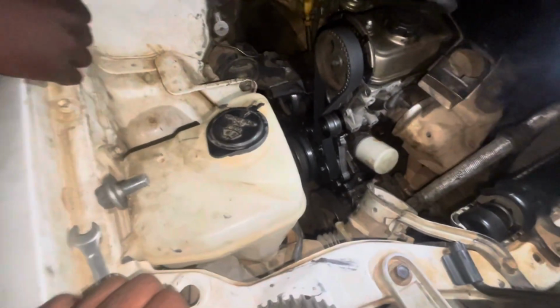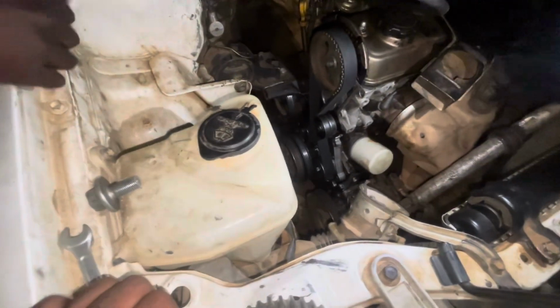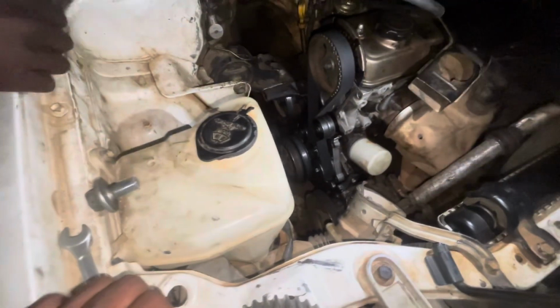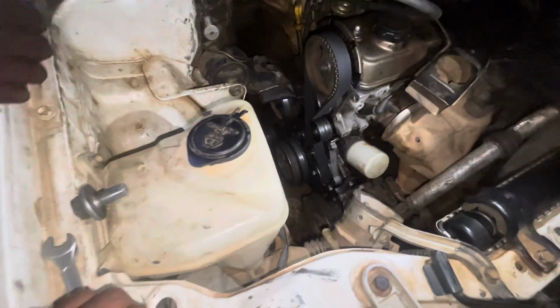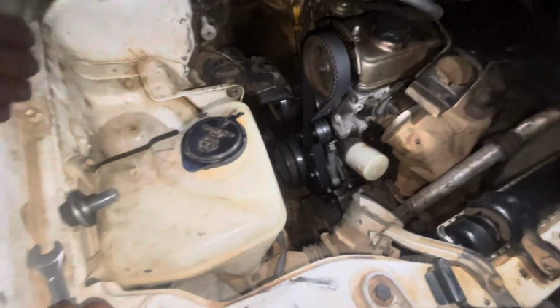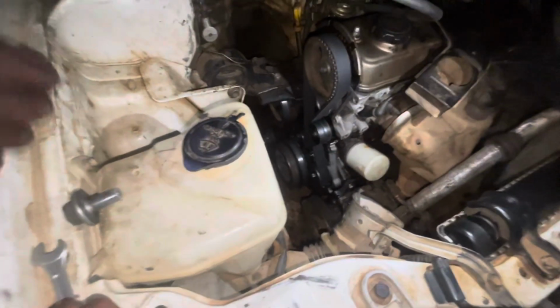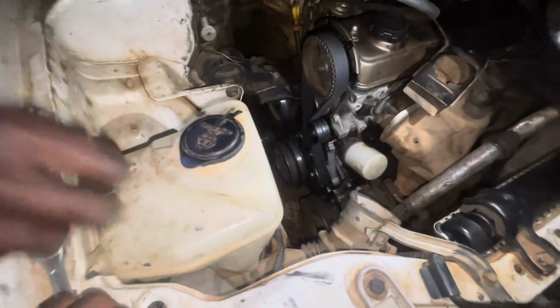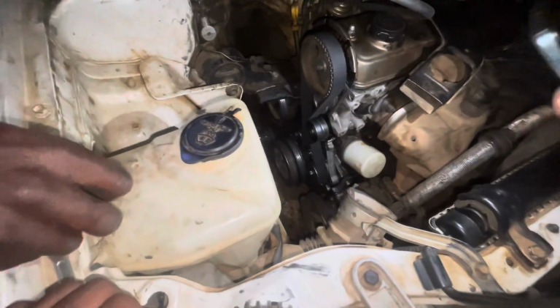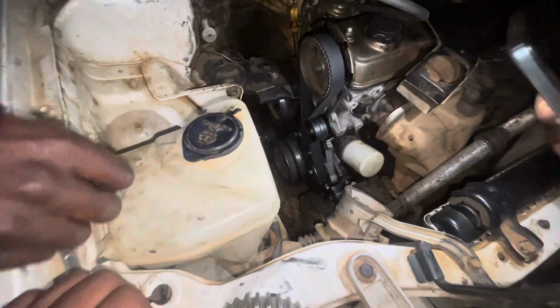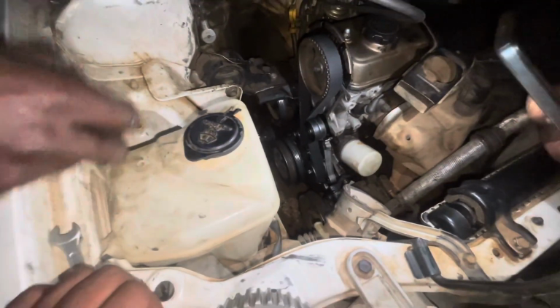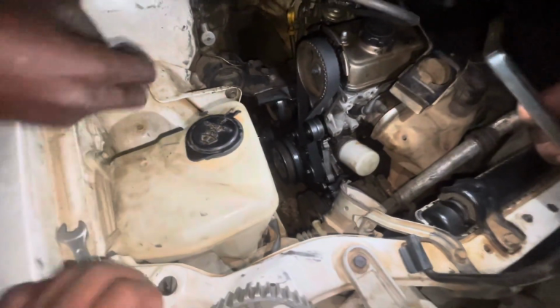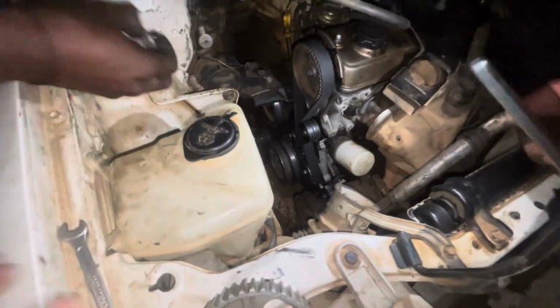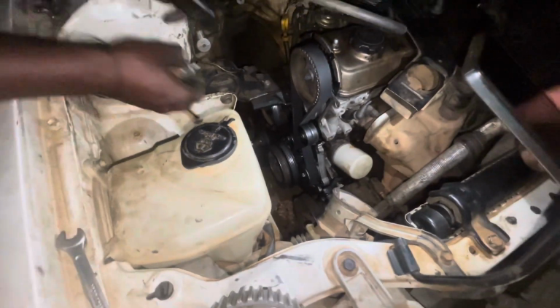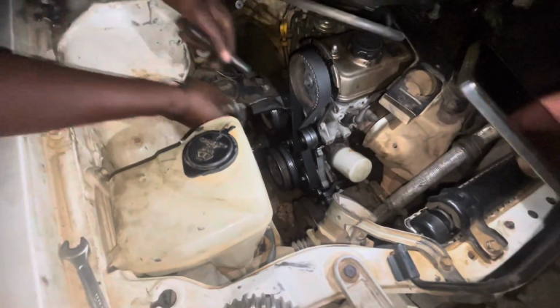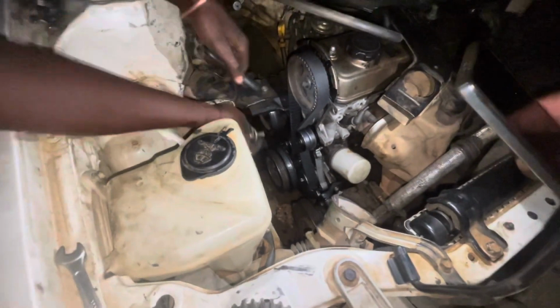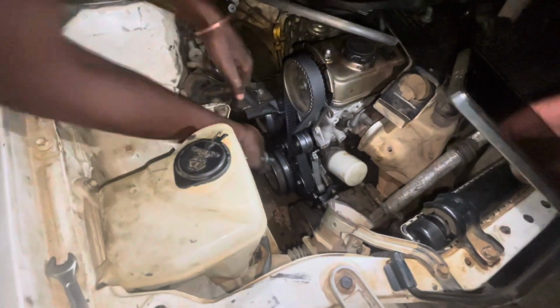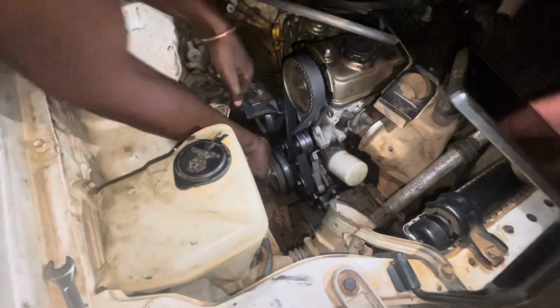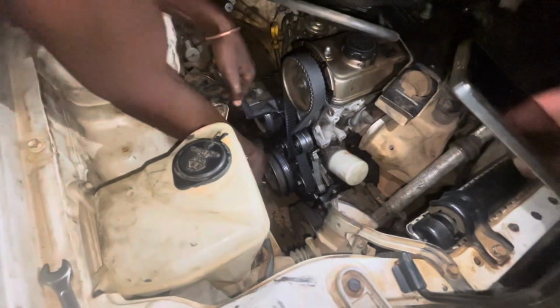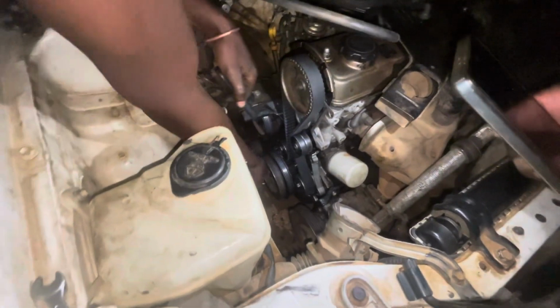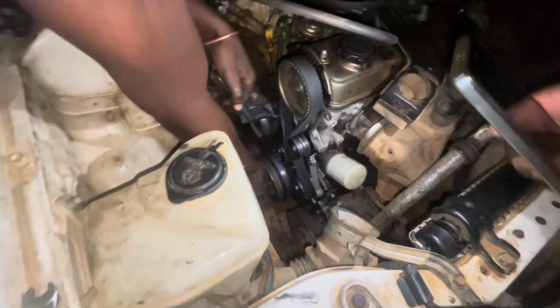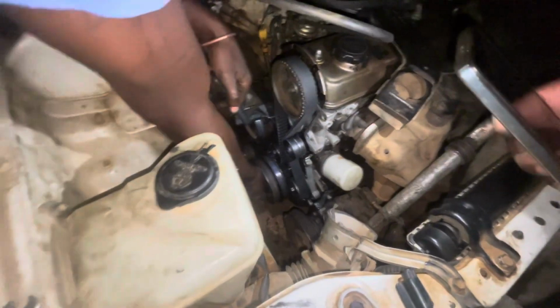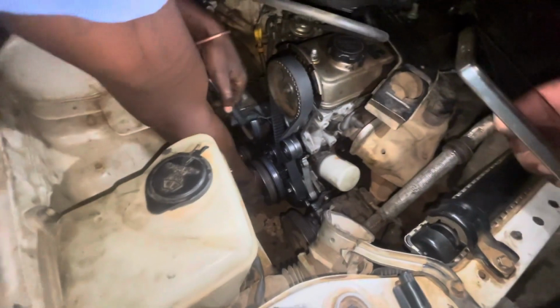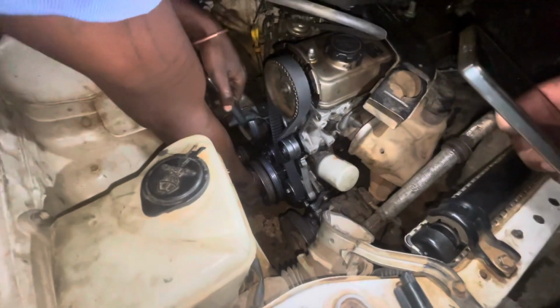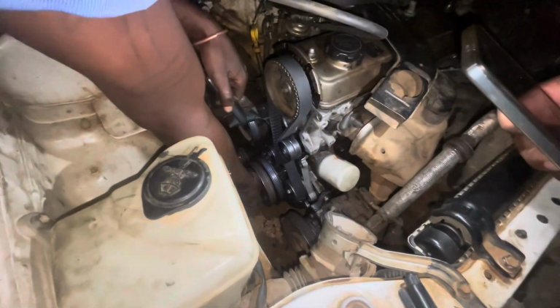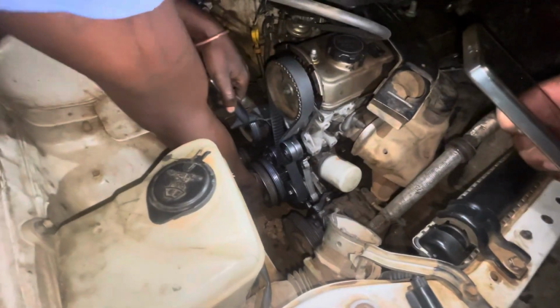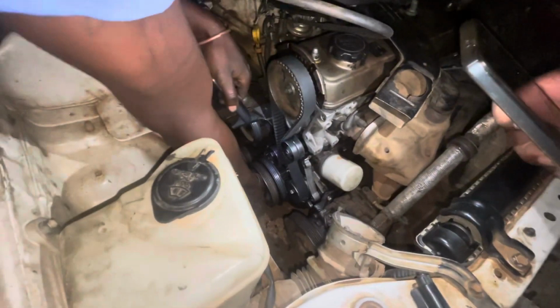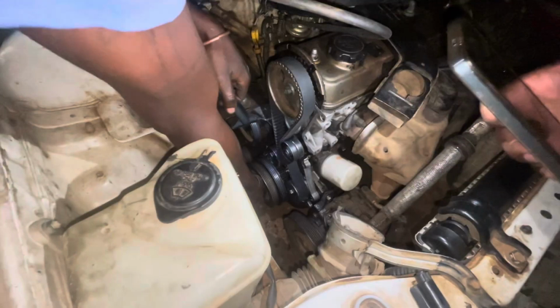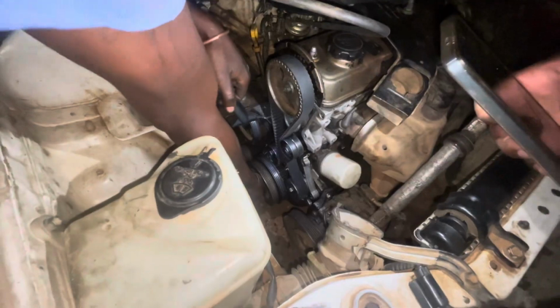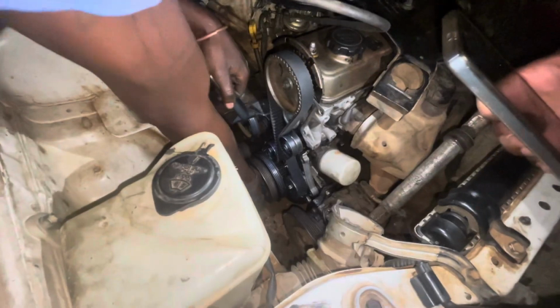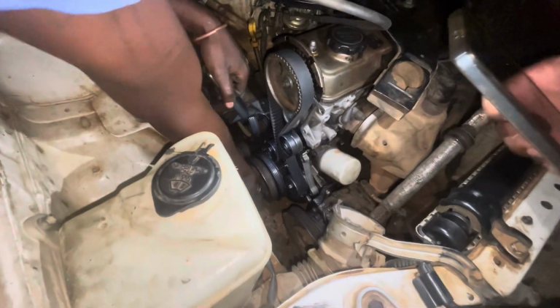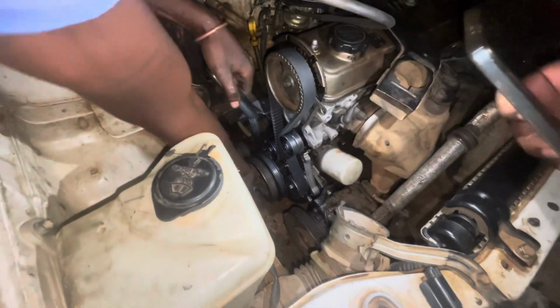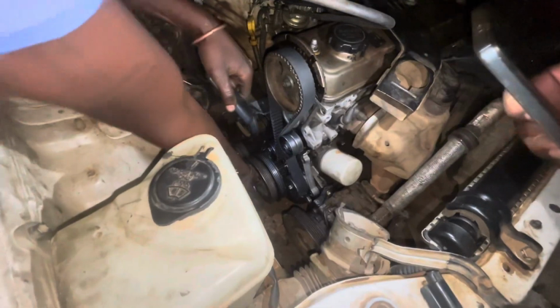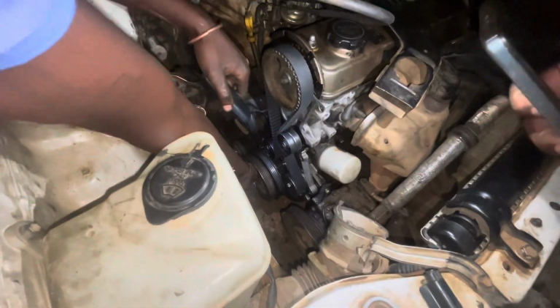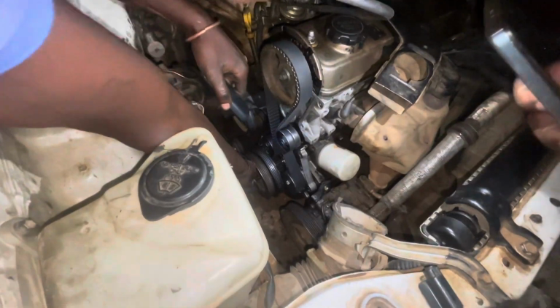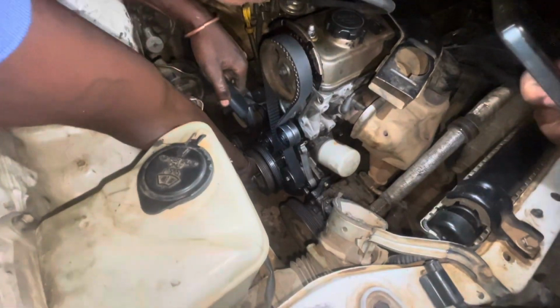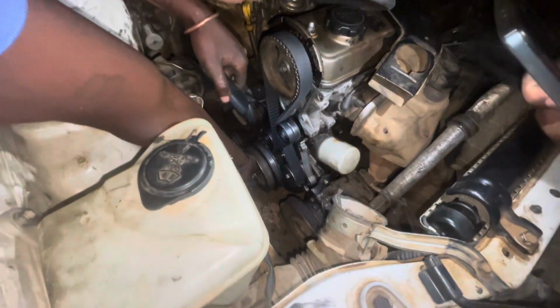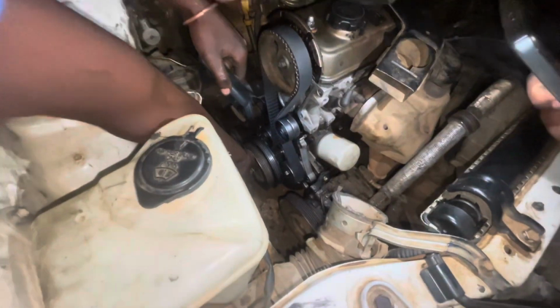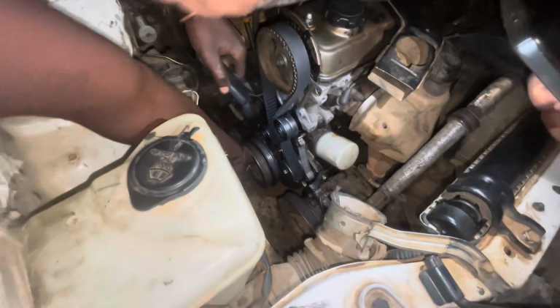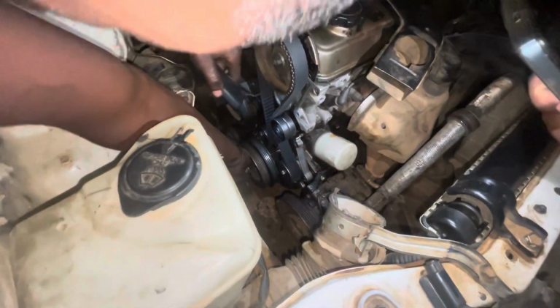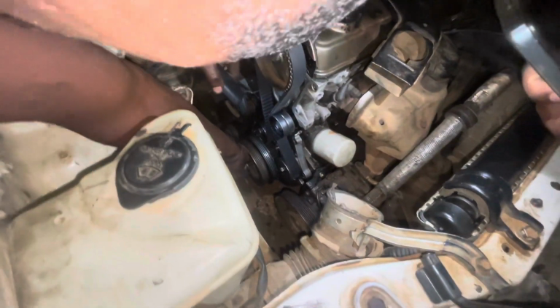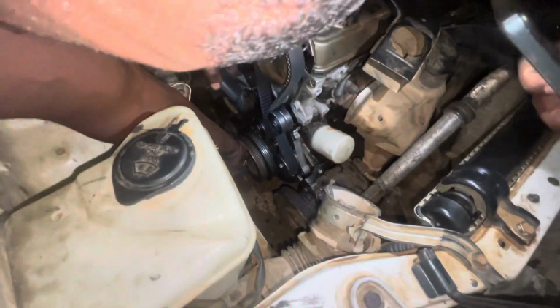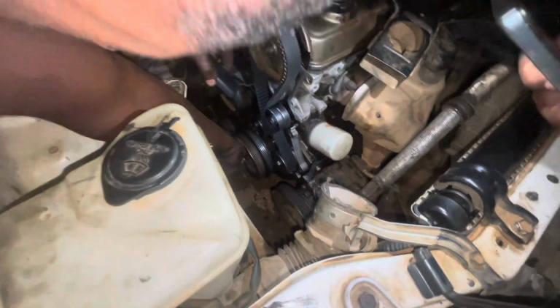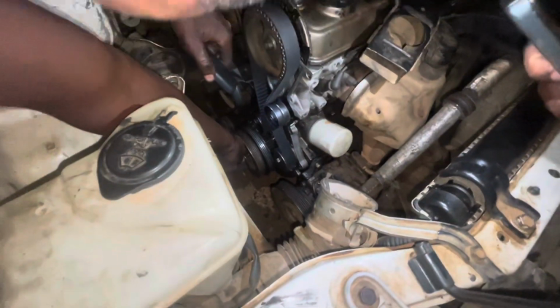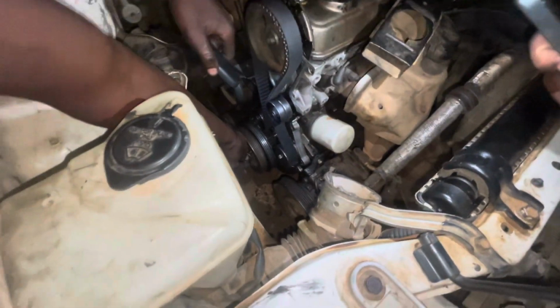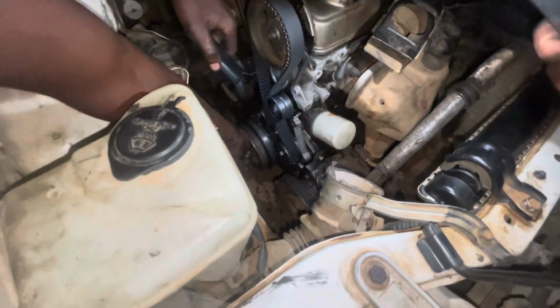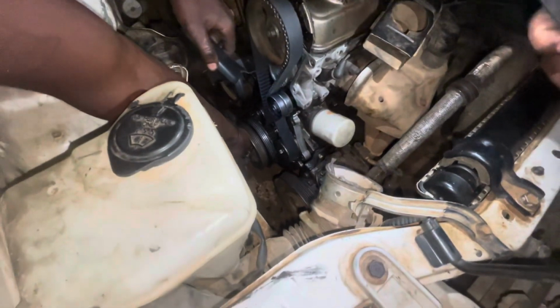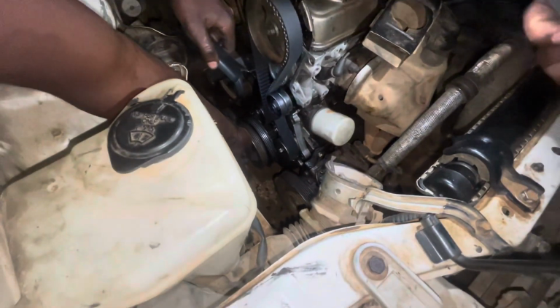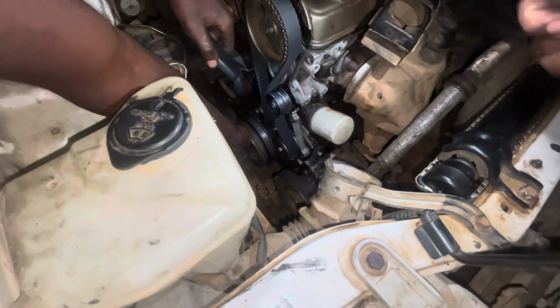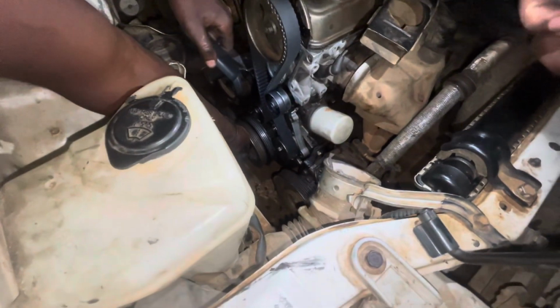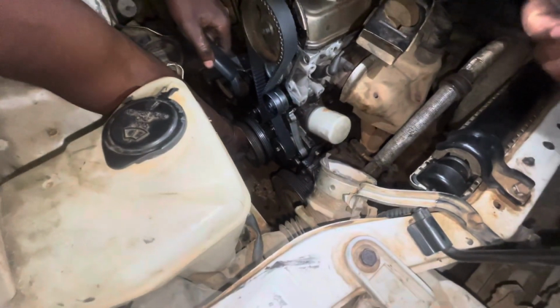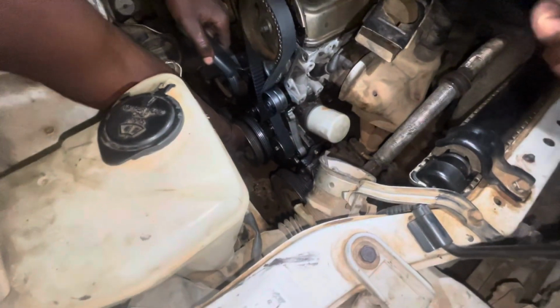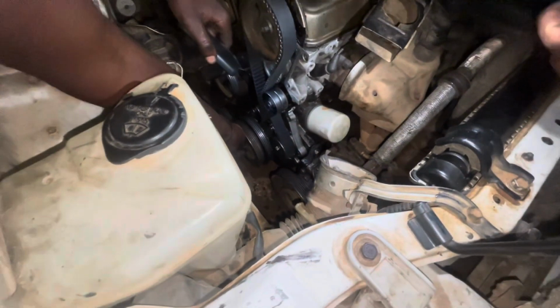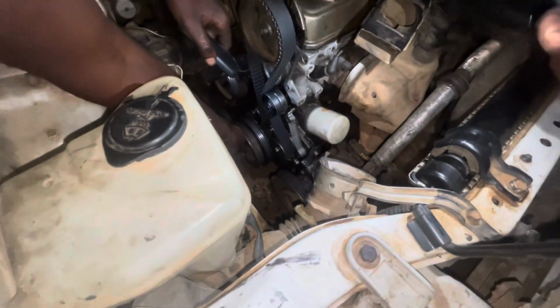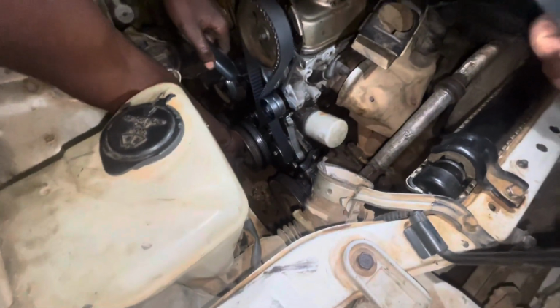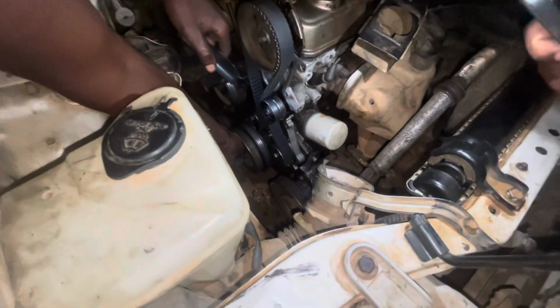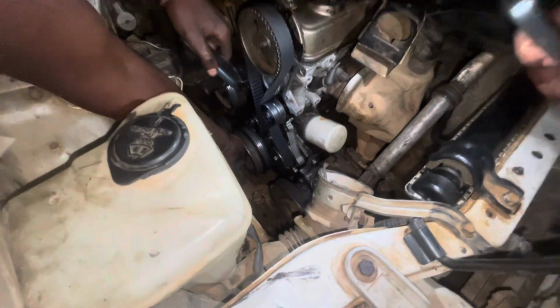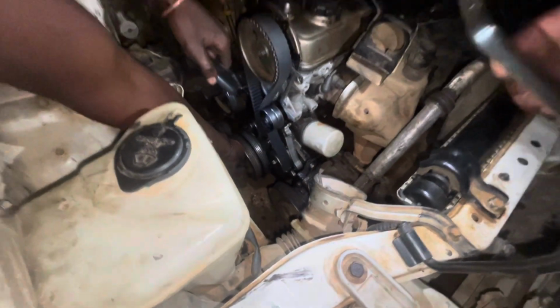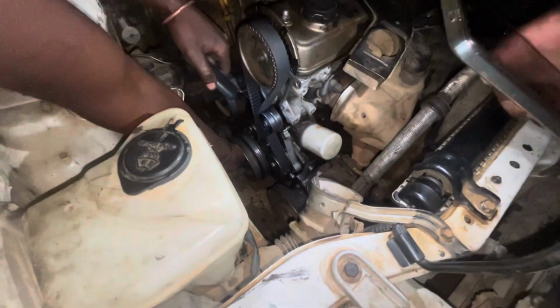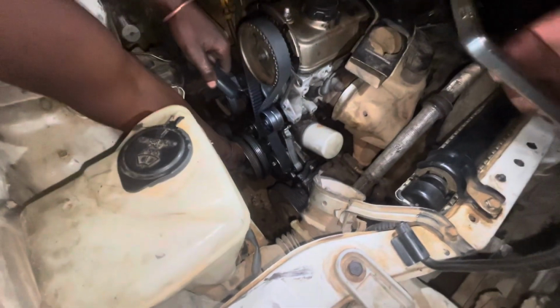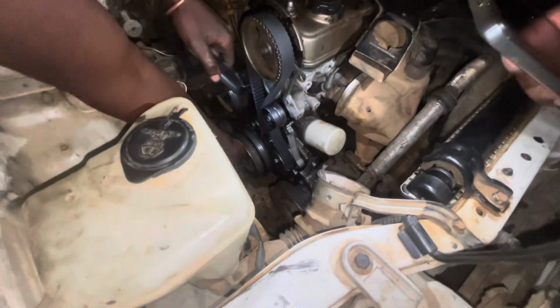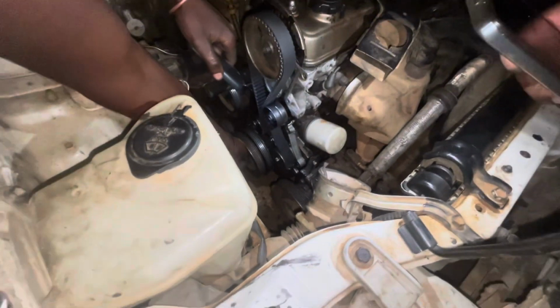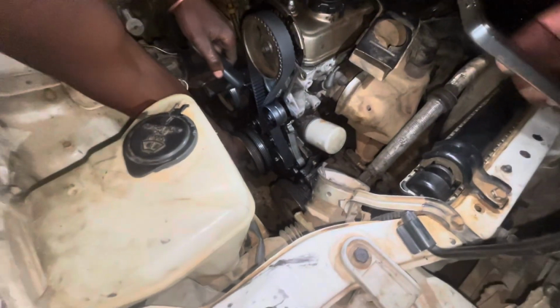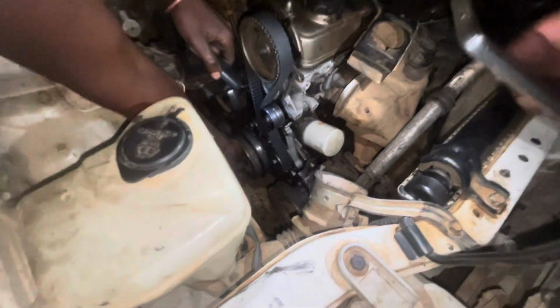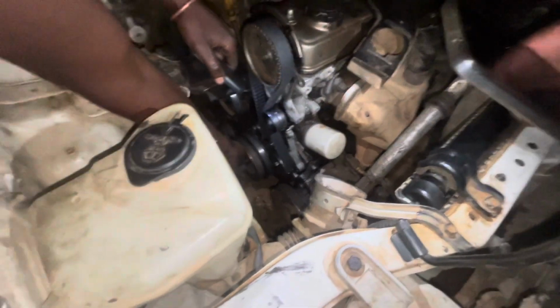The pulley we're putting on is for the FEM belt, your aircon, and everything else — it all works with that pulley.